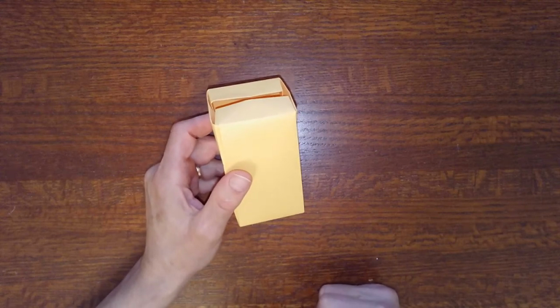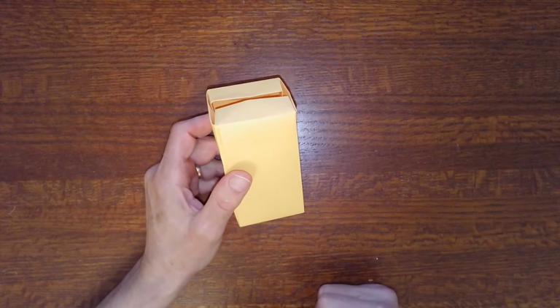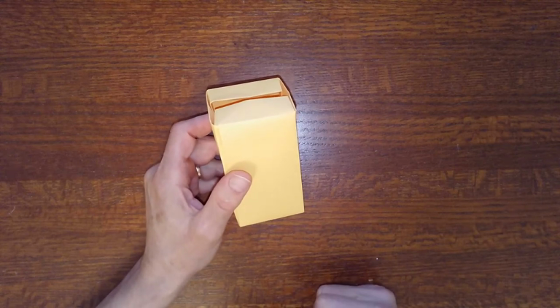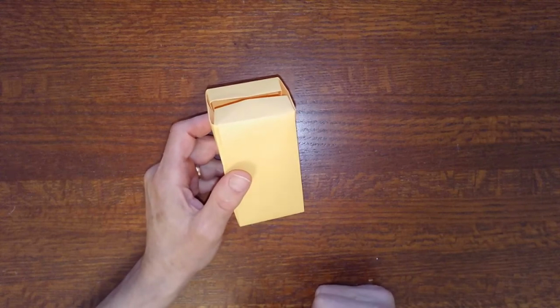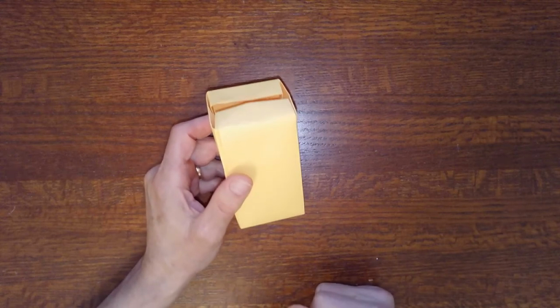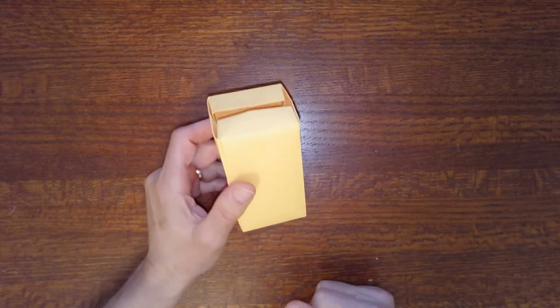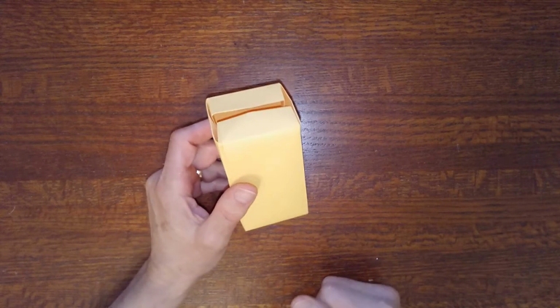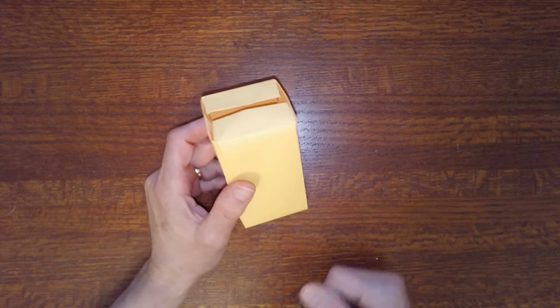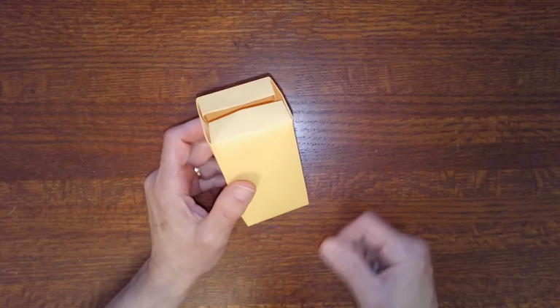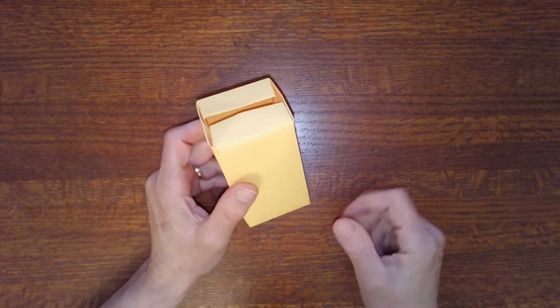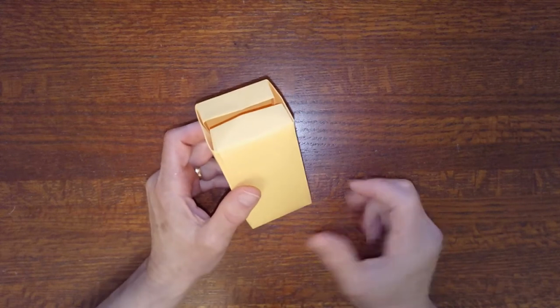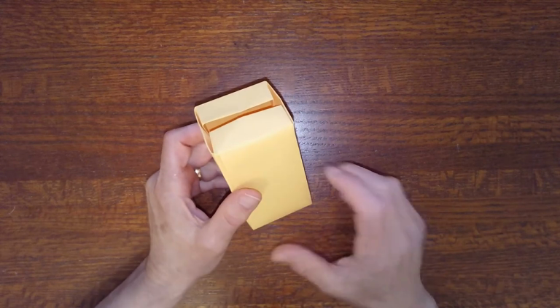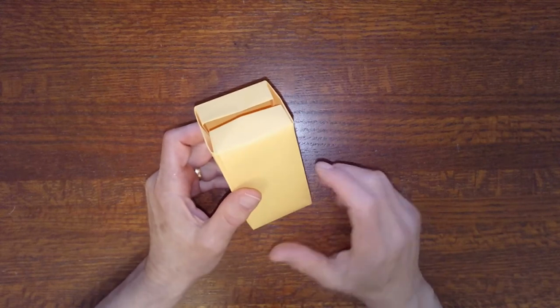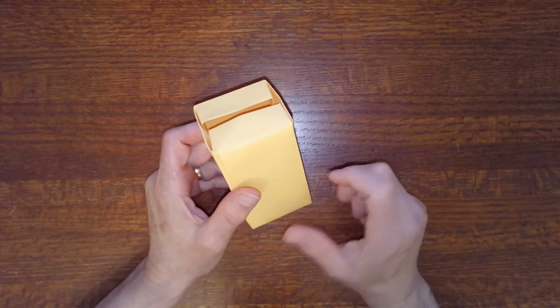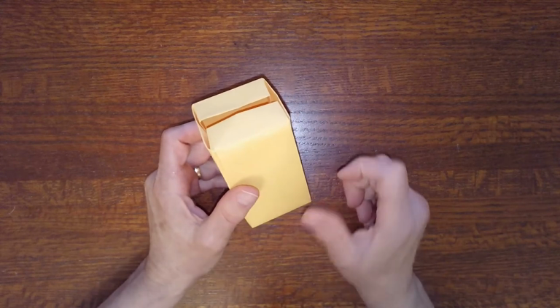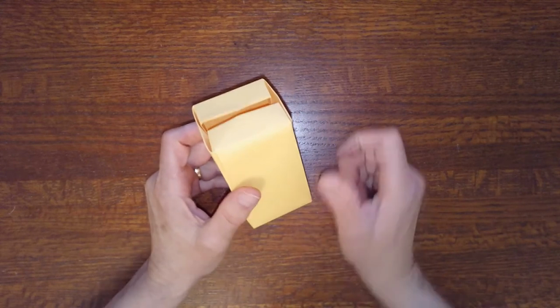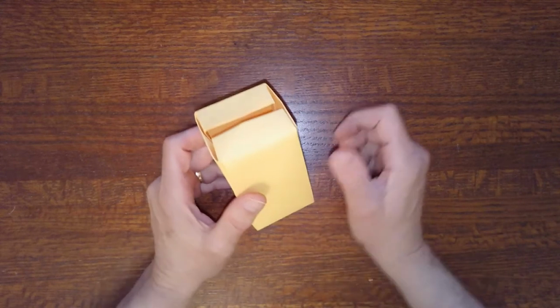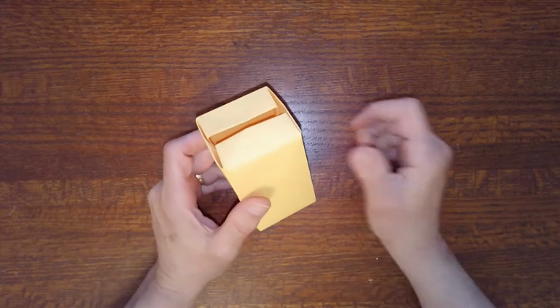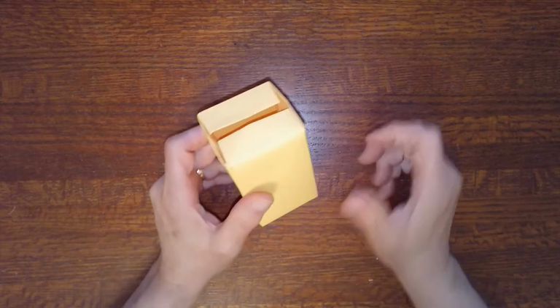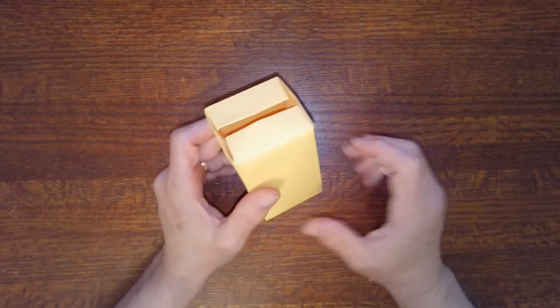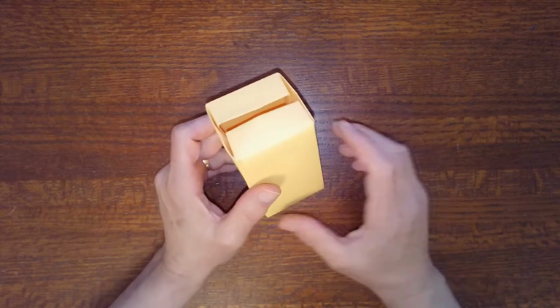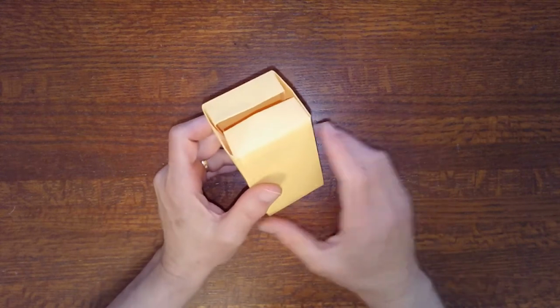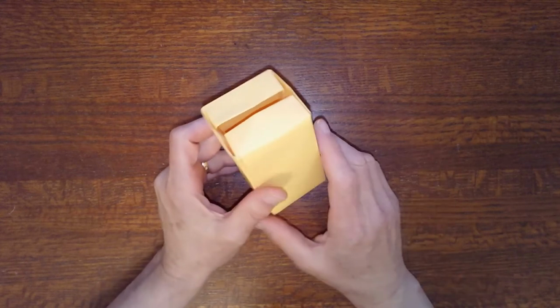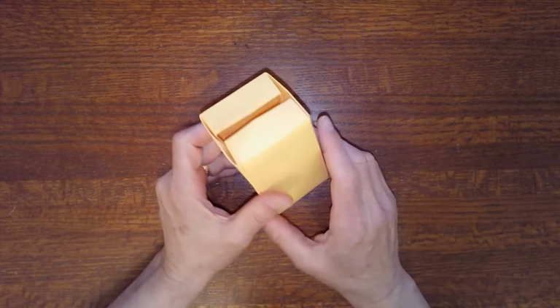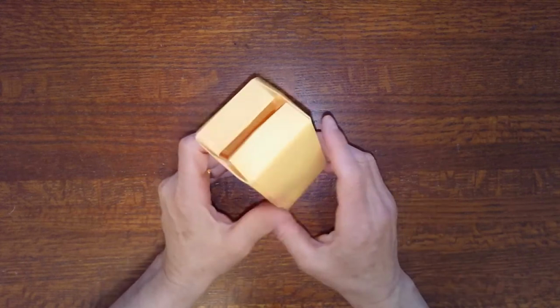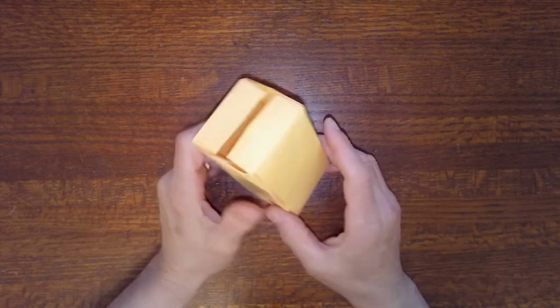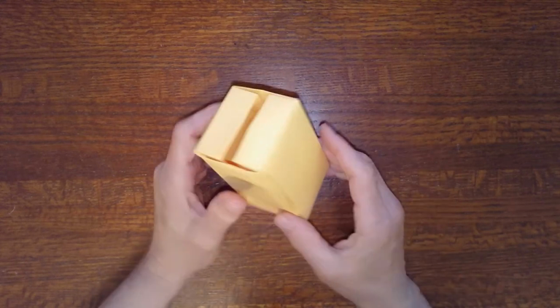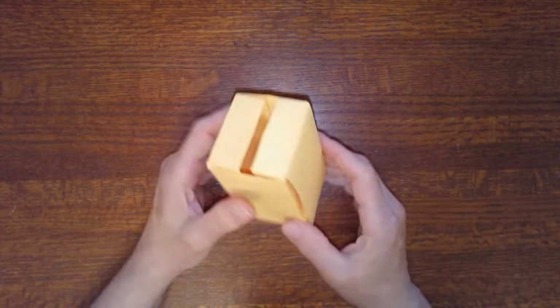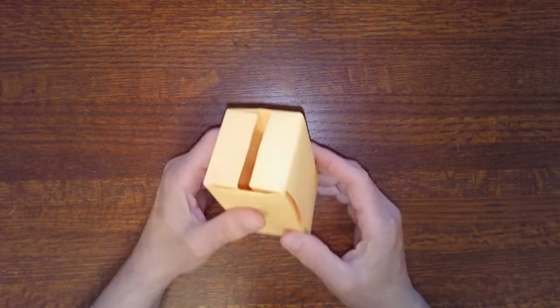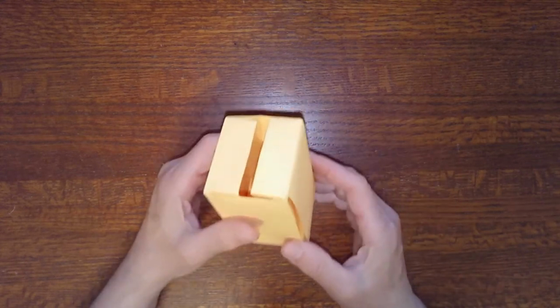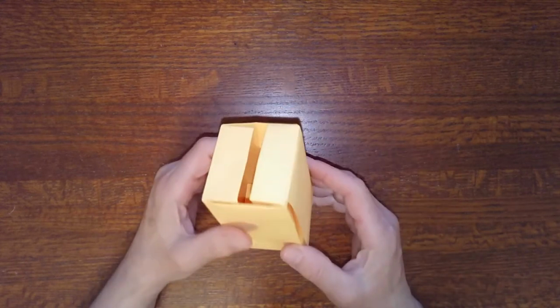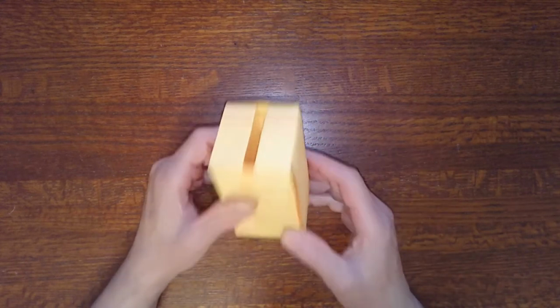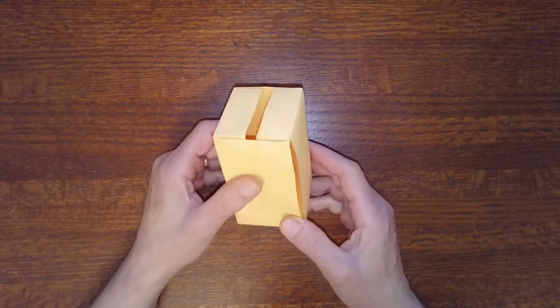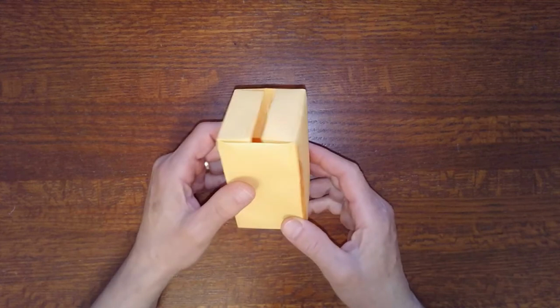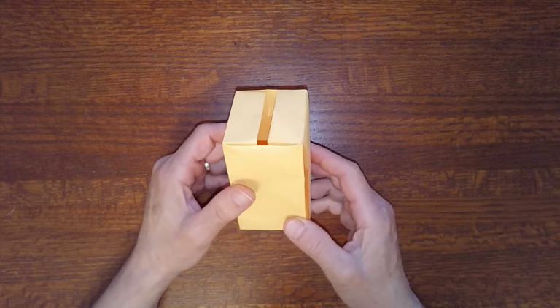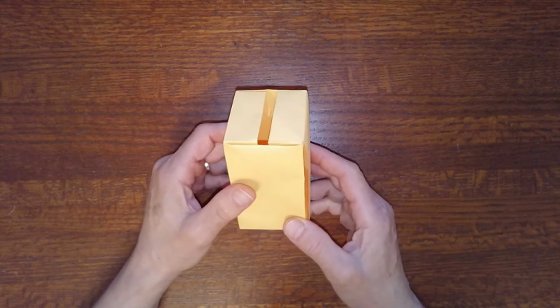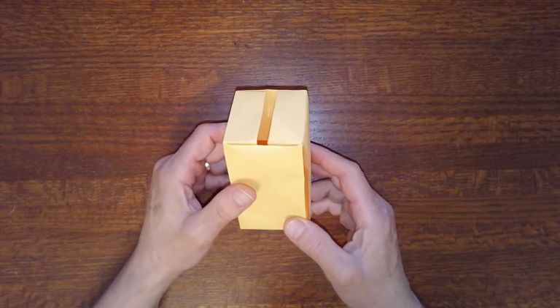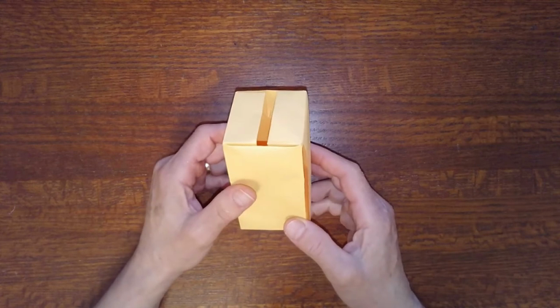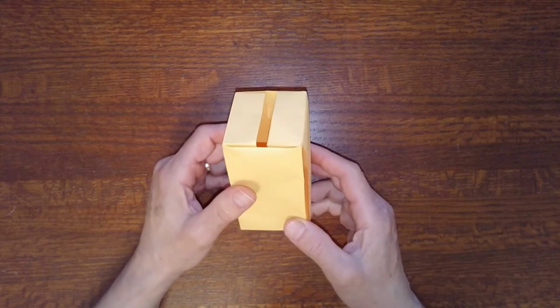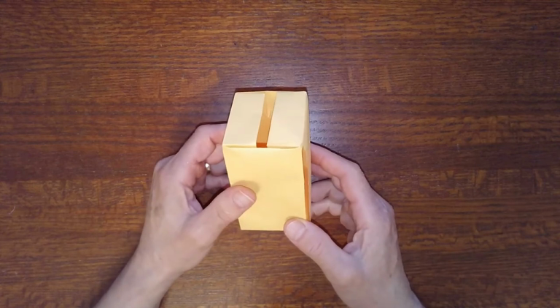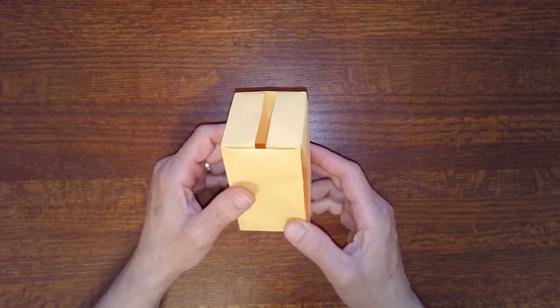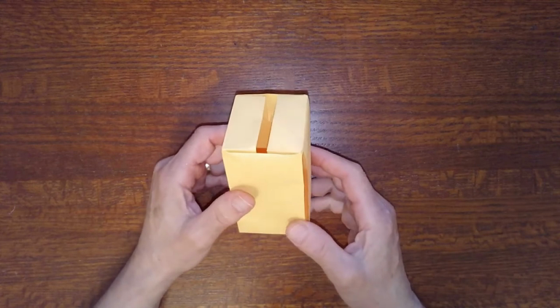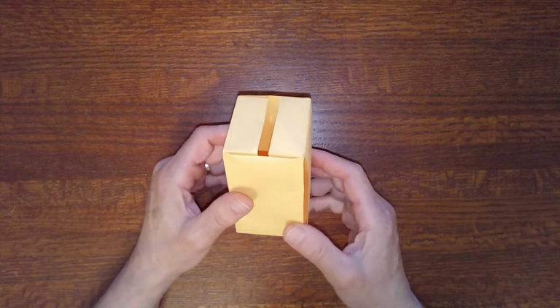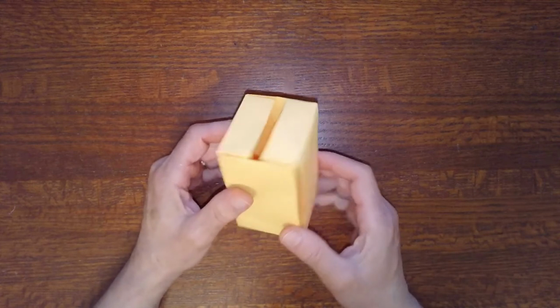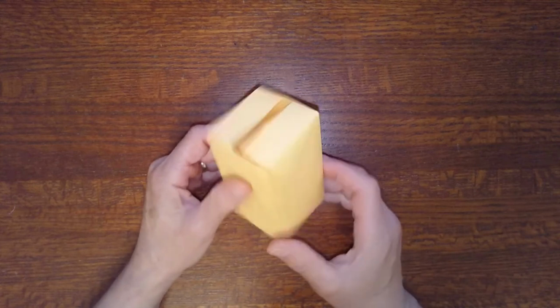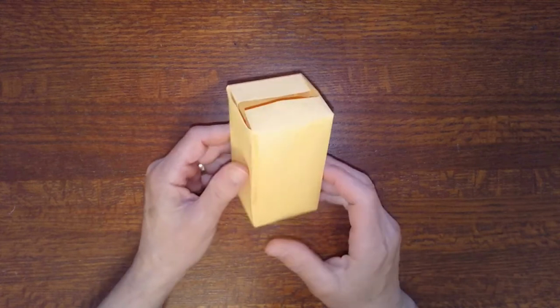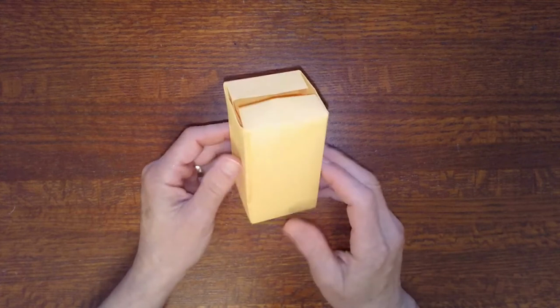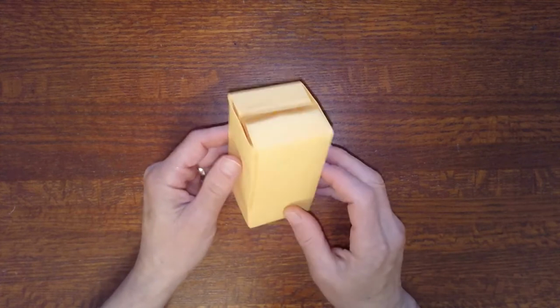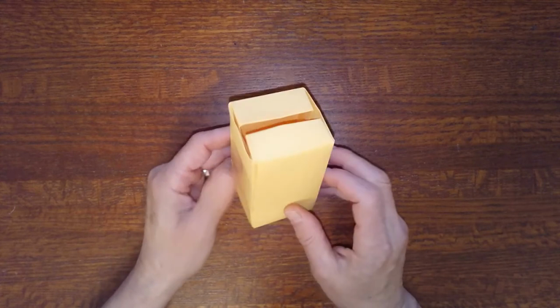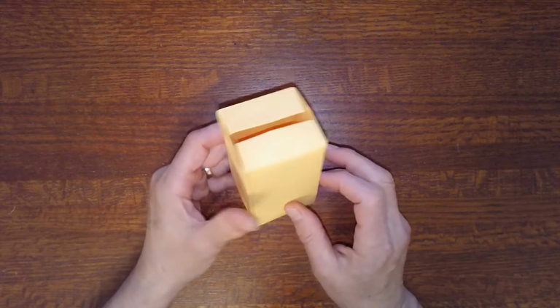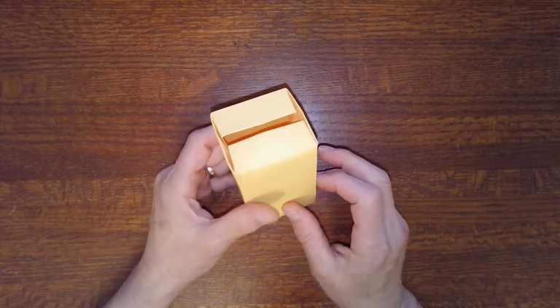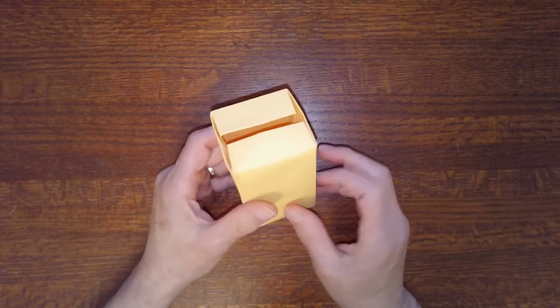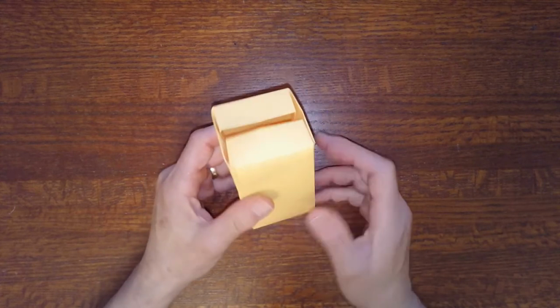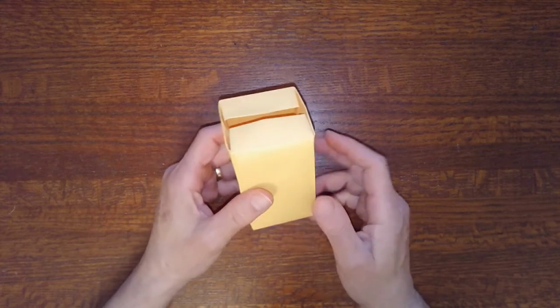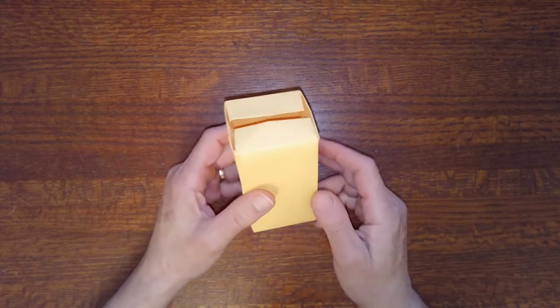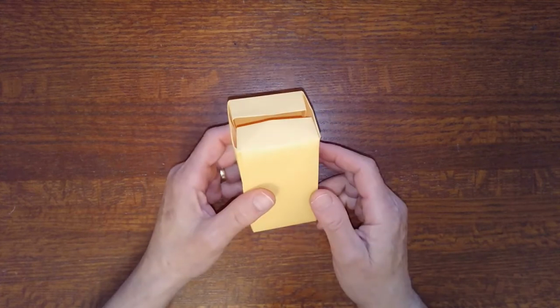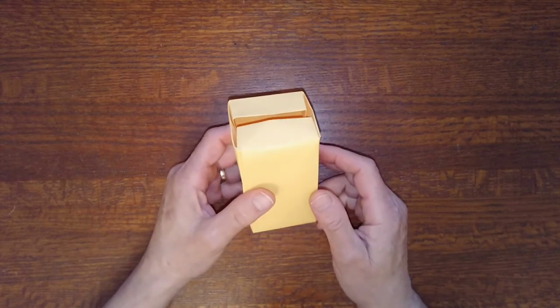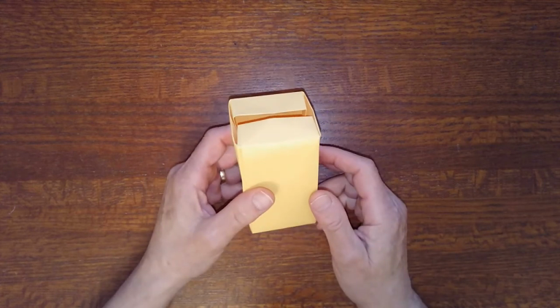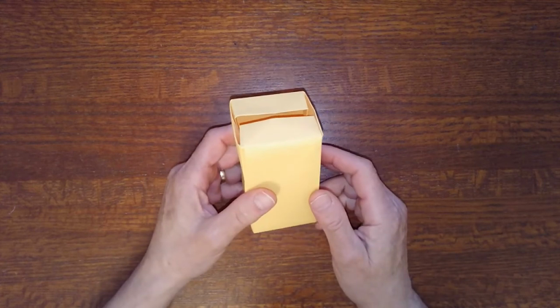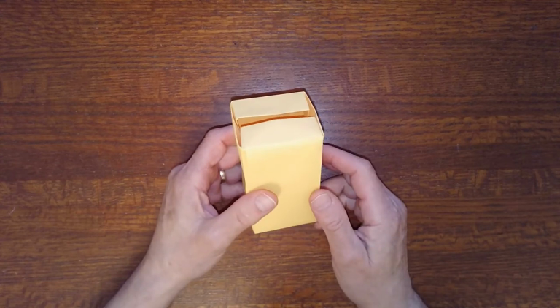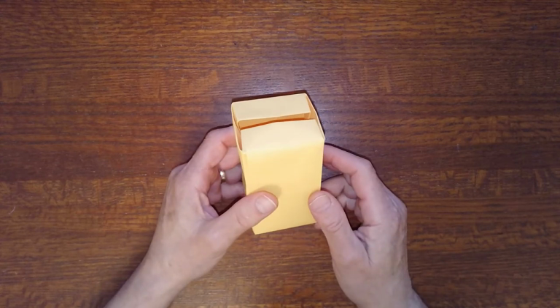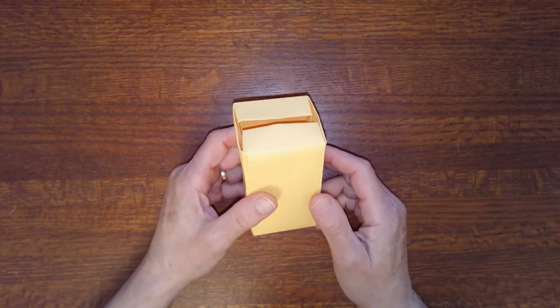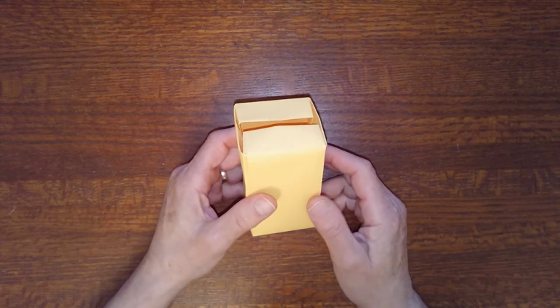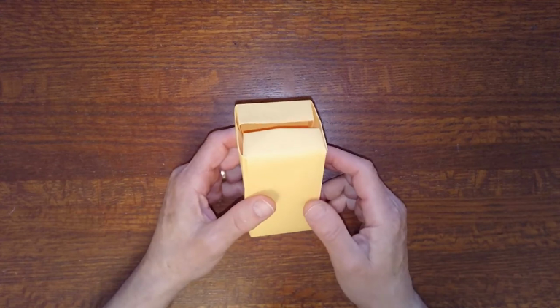Hey everybody. Today we're going to be making a ballot box out of a single sheet of letter-sized paper.